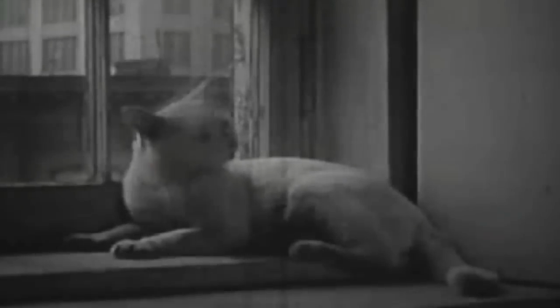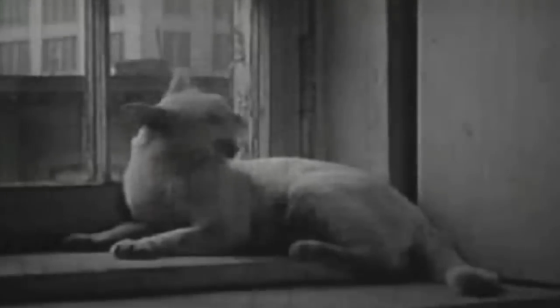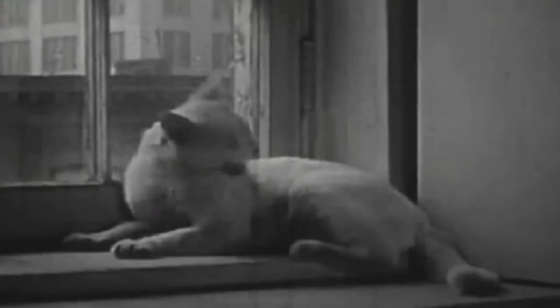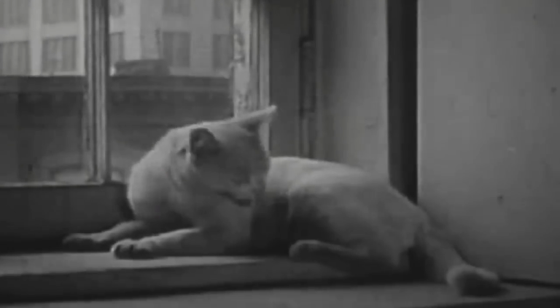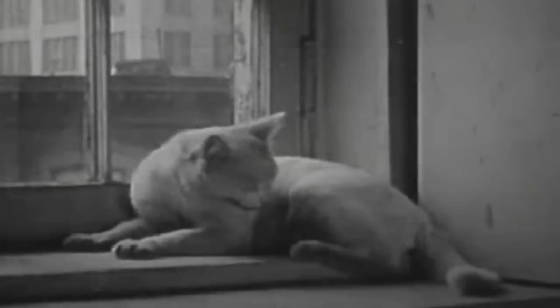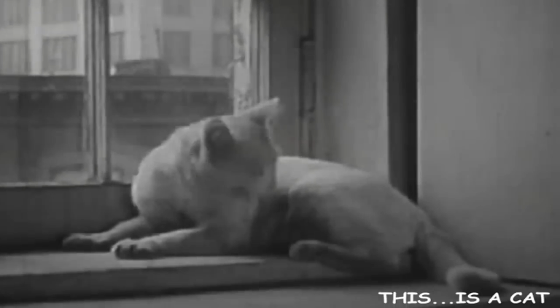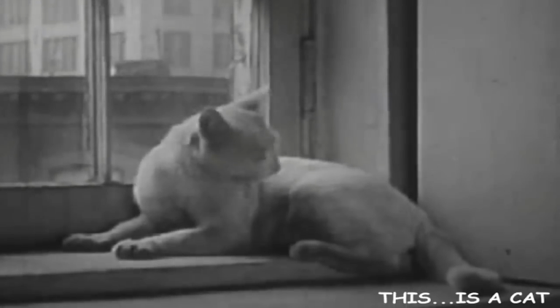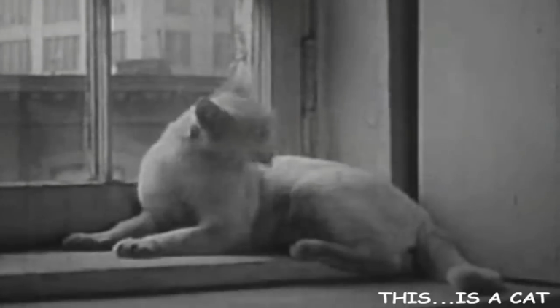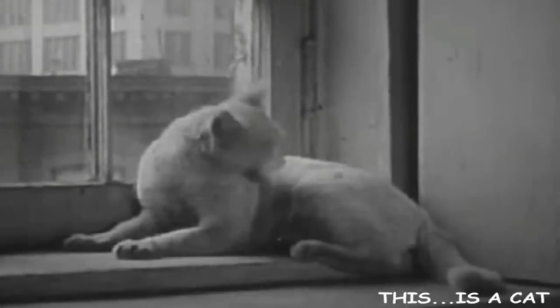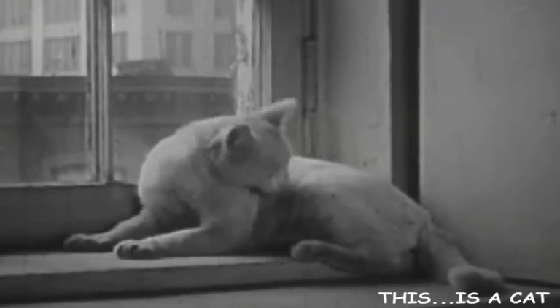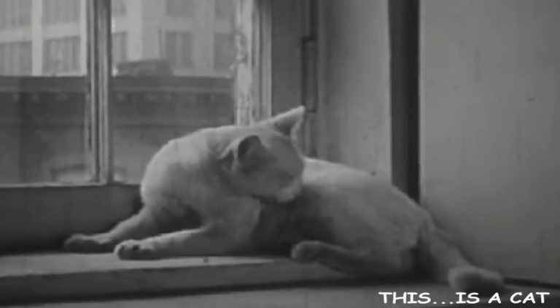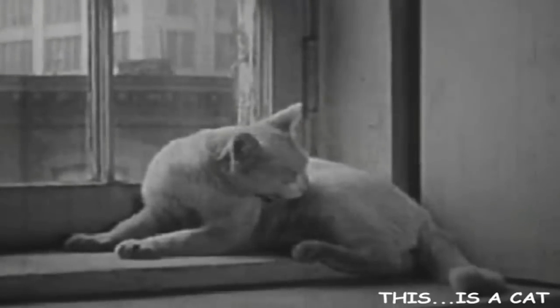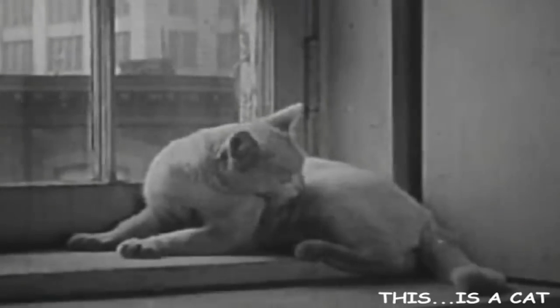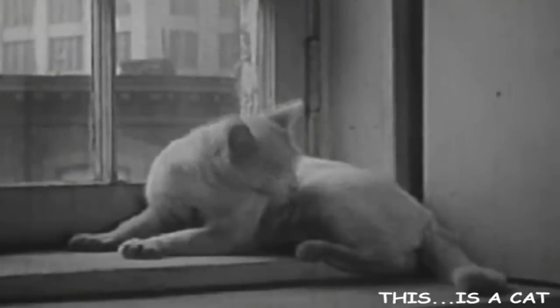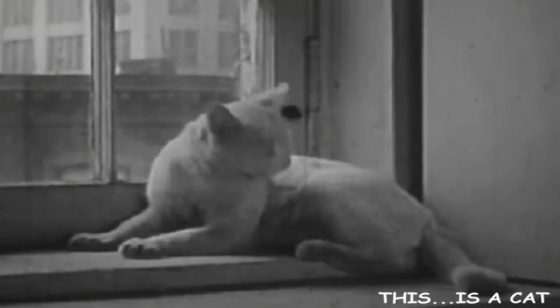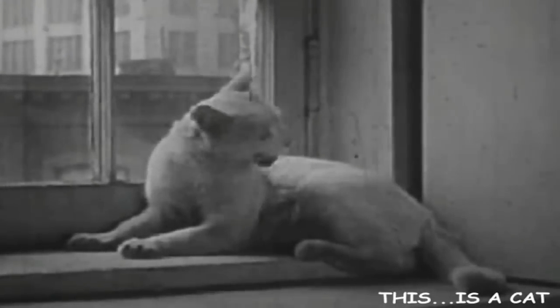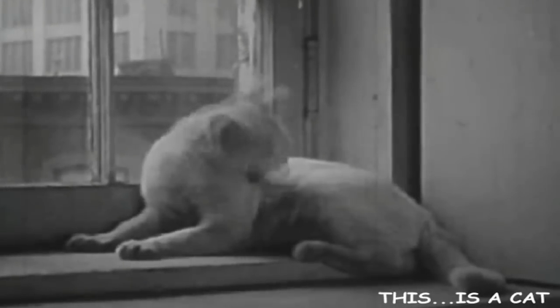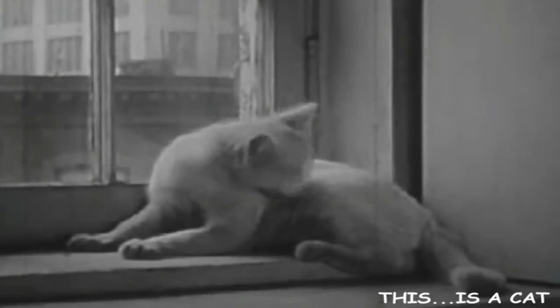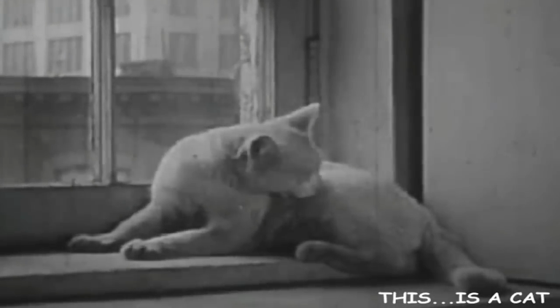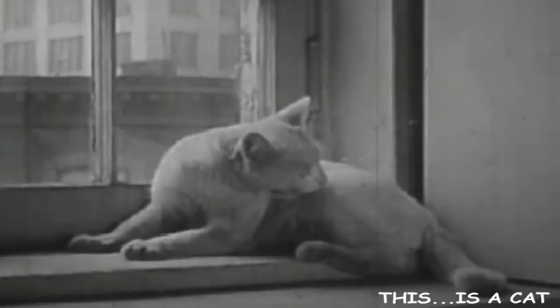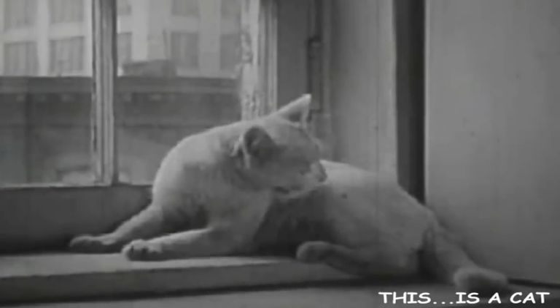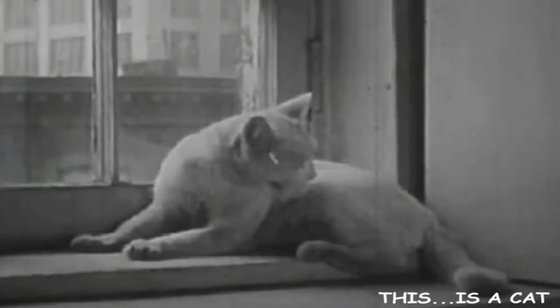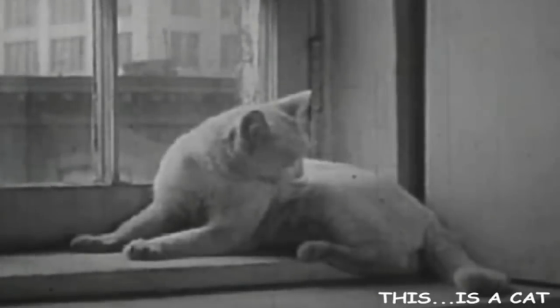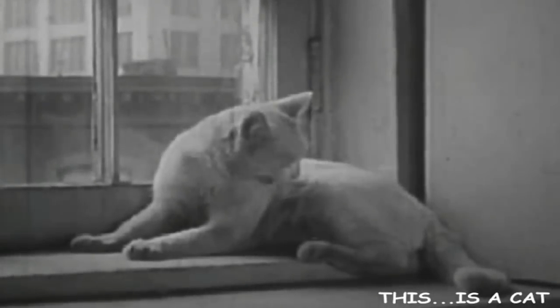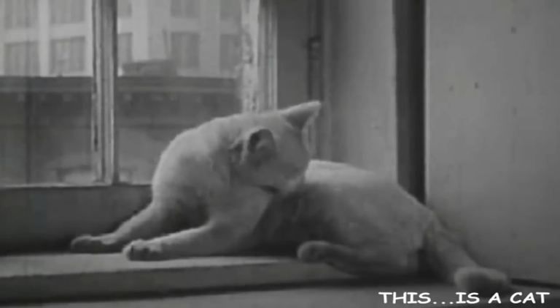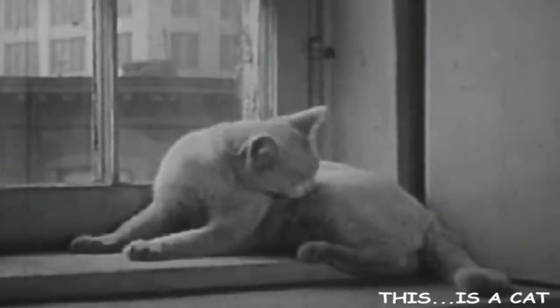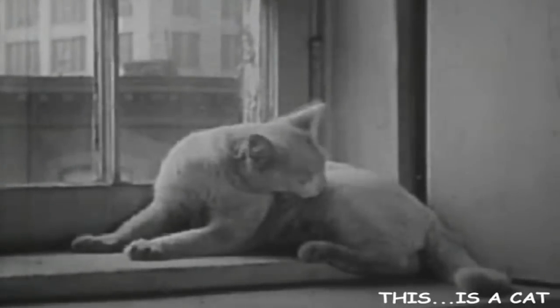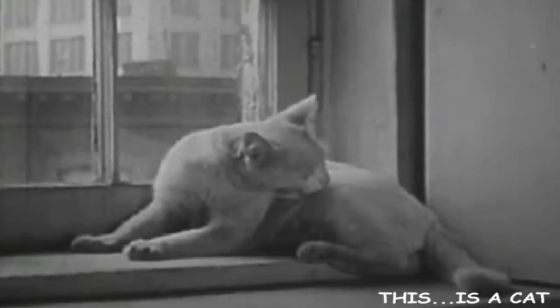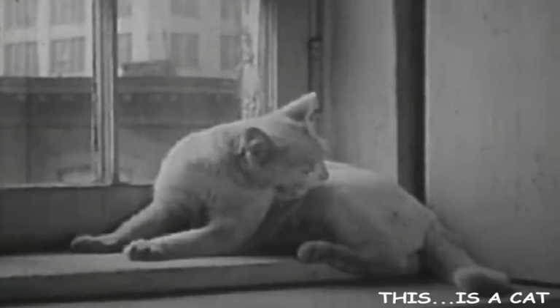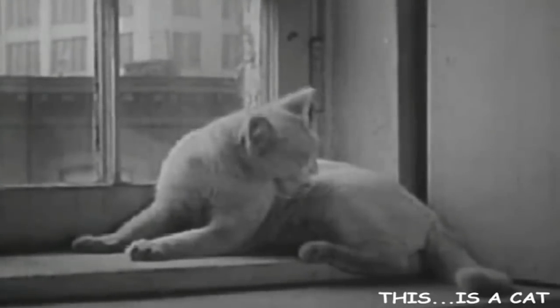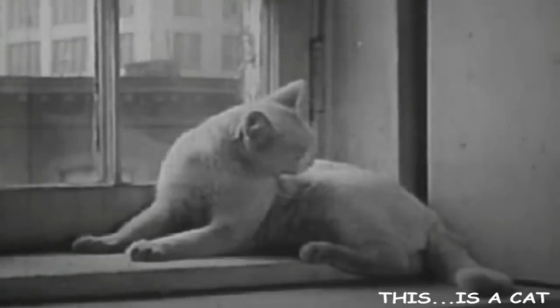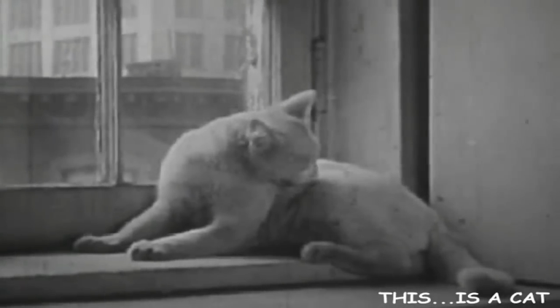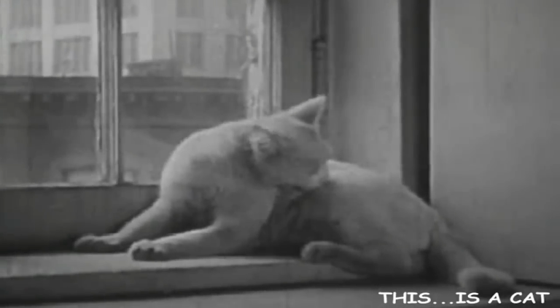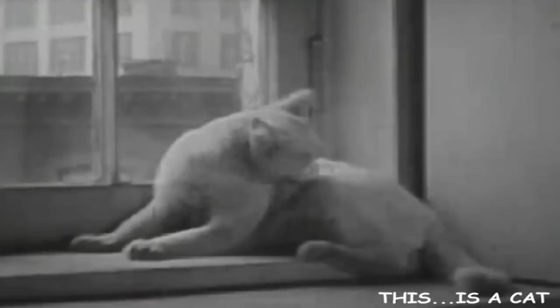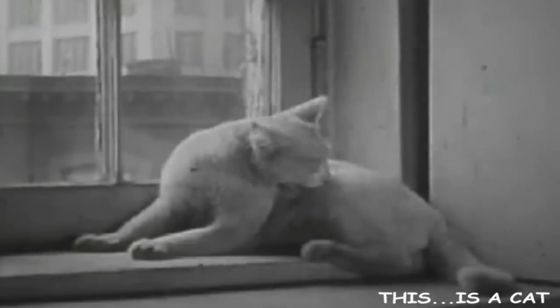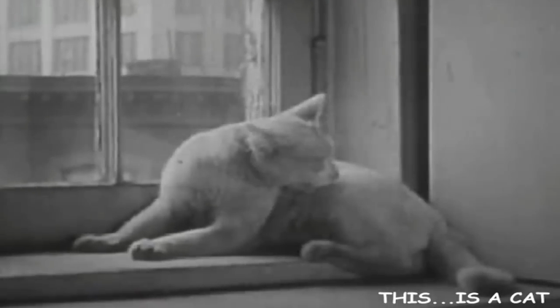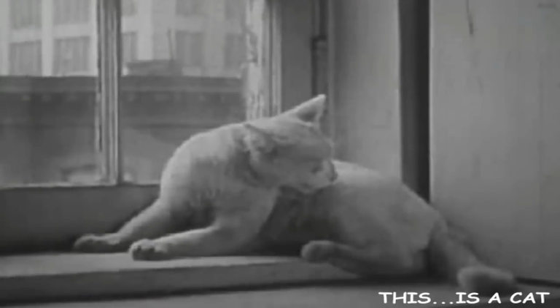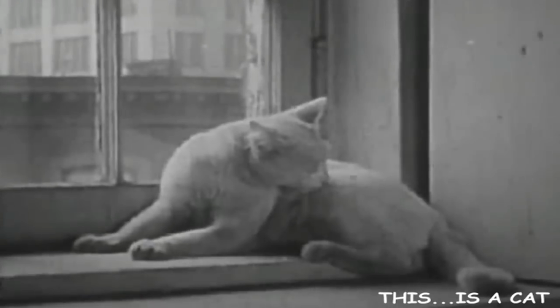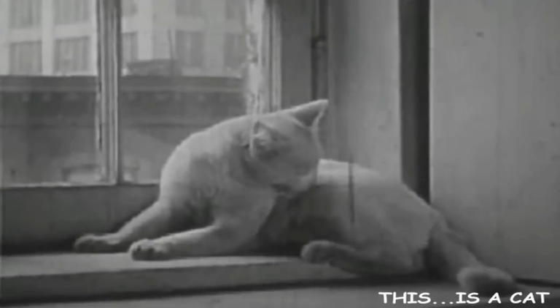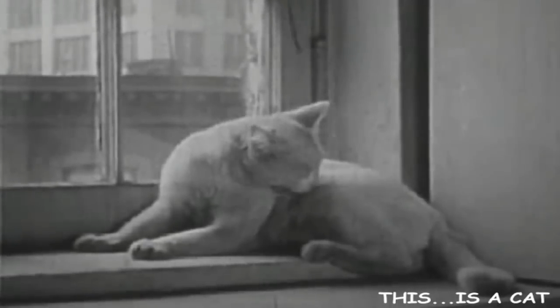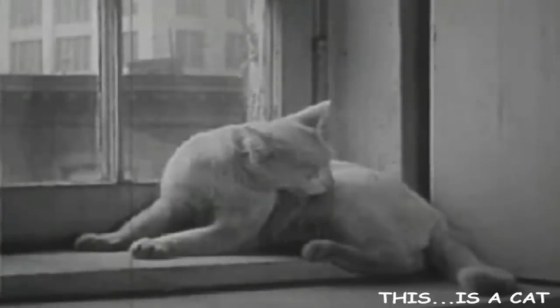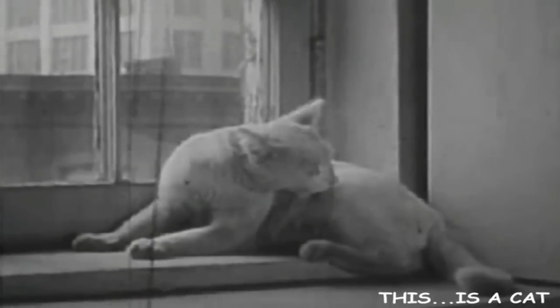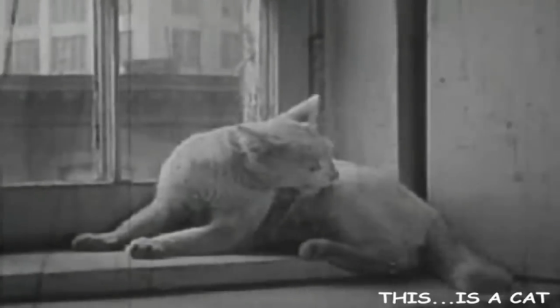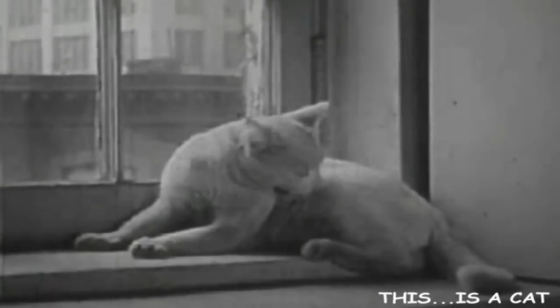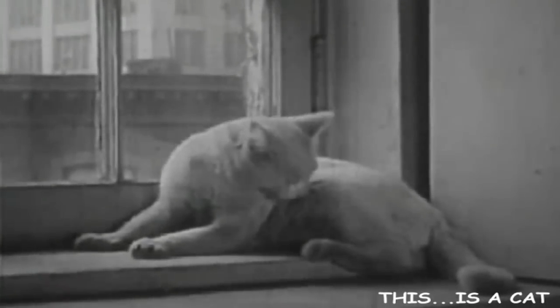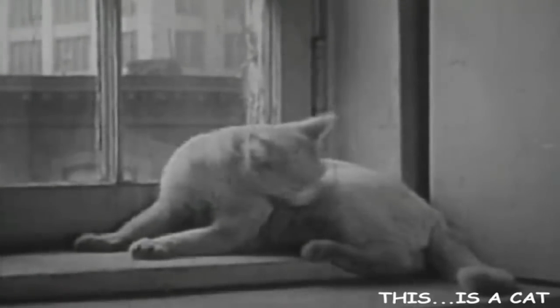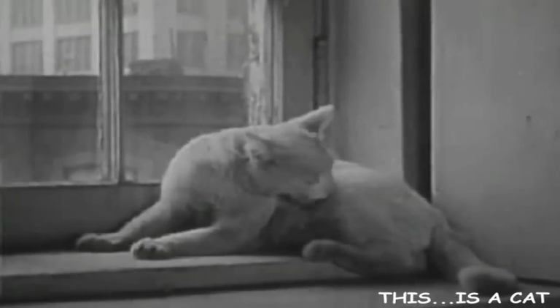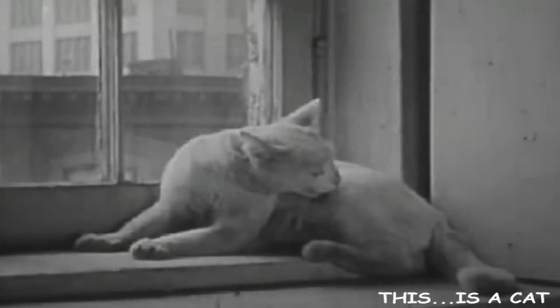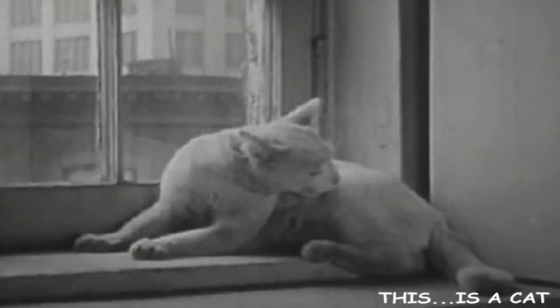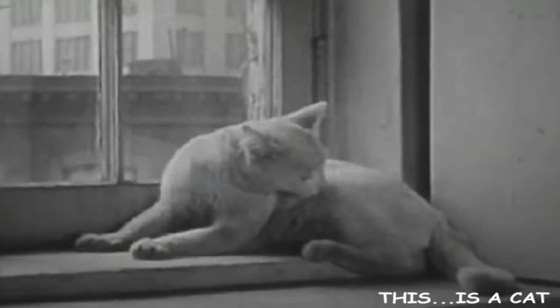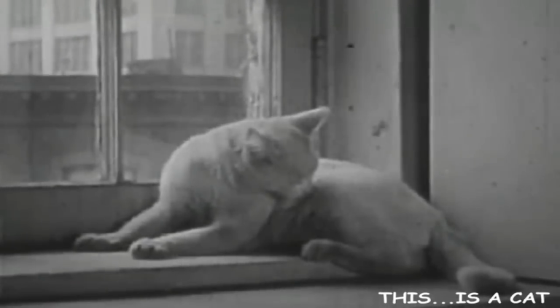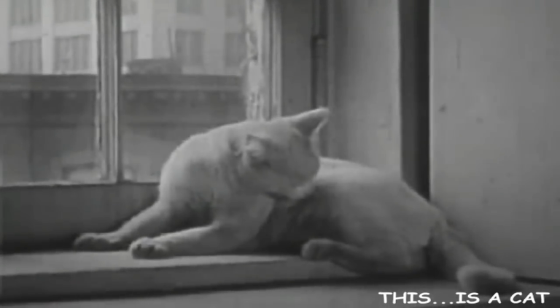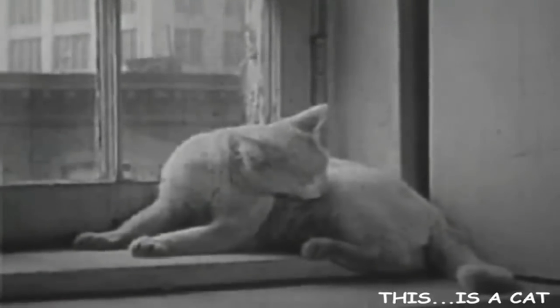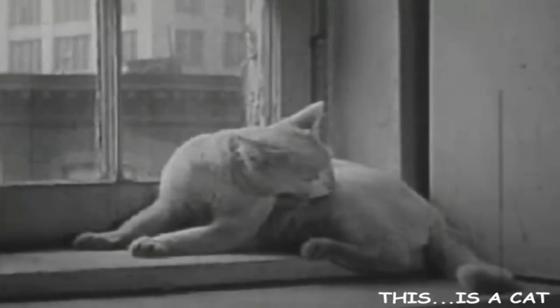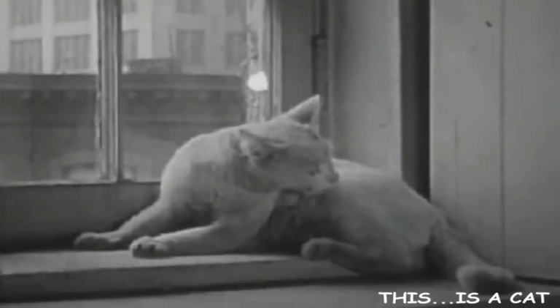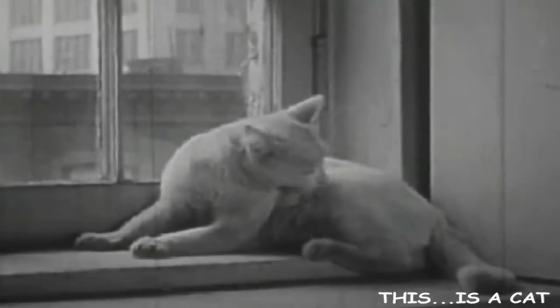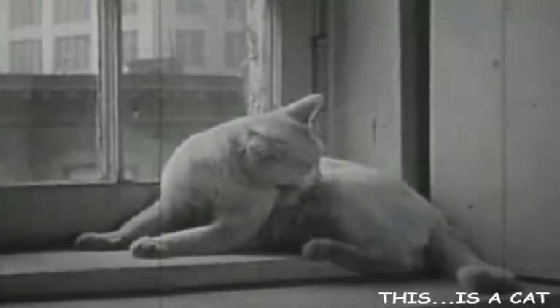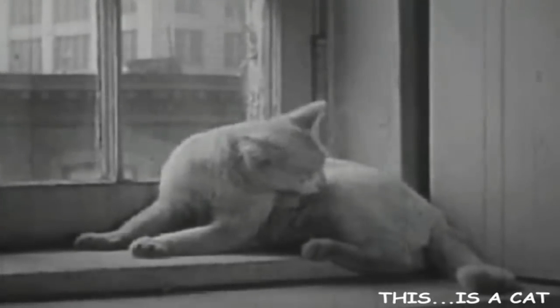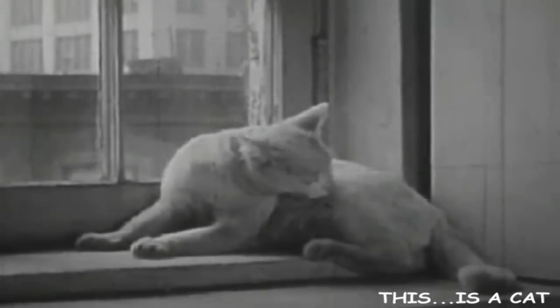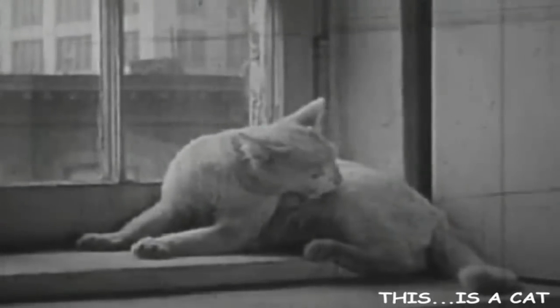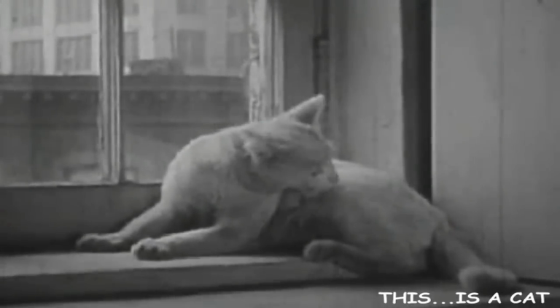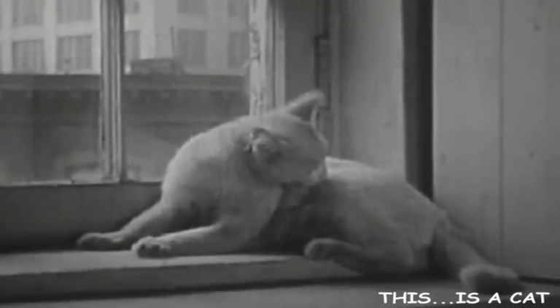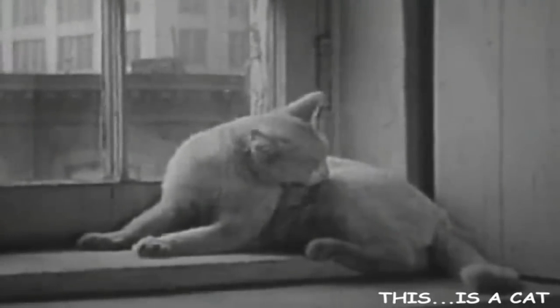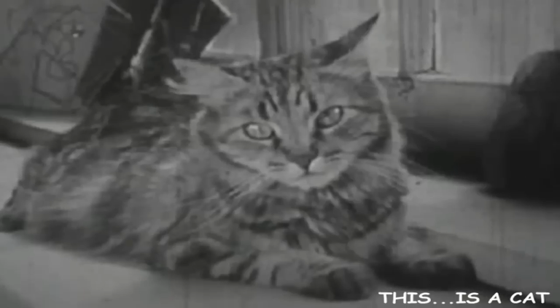This is a cat — a male cat. Let's call him Hercules. He's so precious. Look, he's just primping himself.